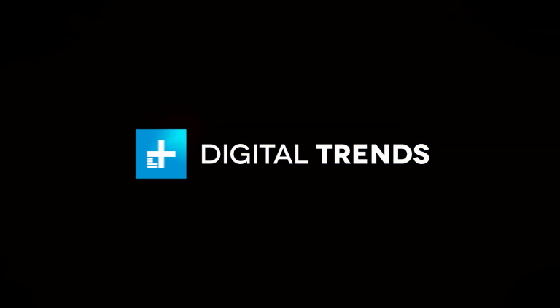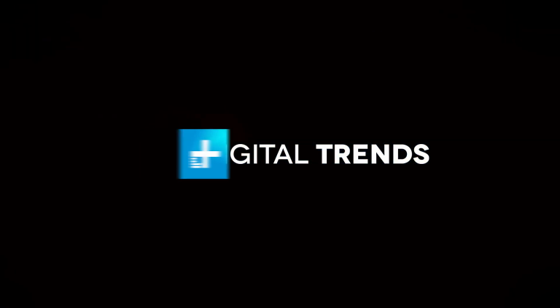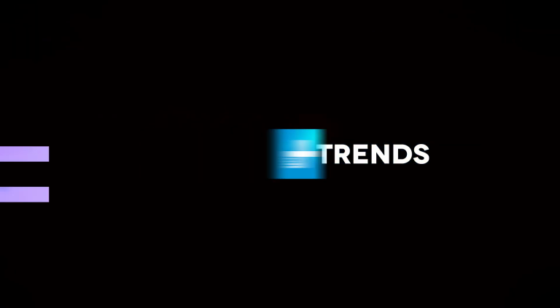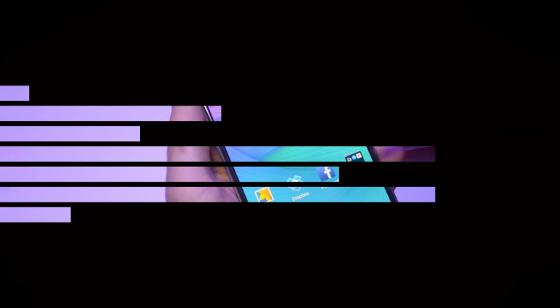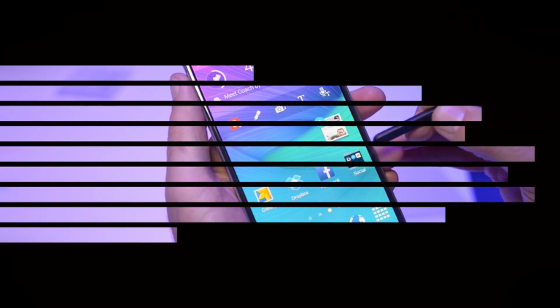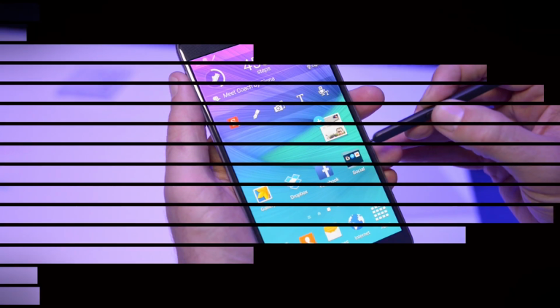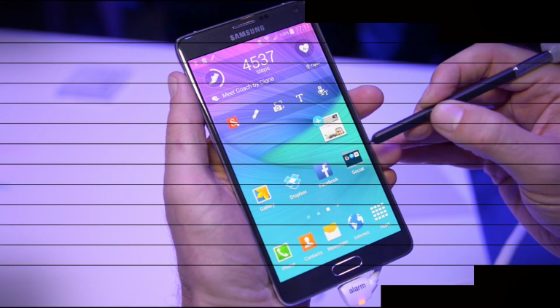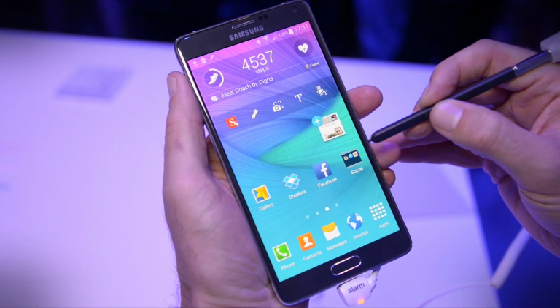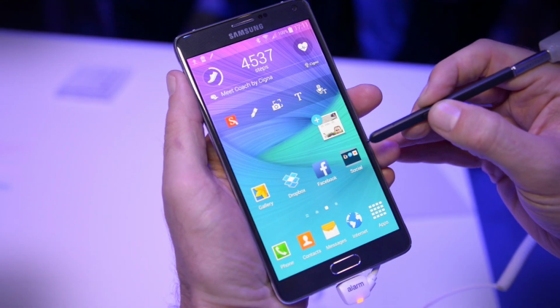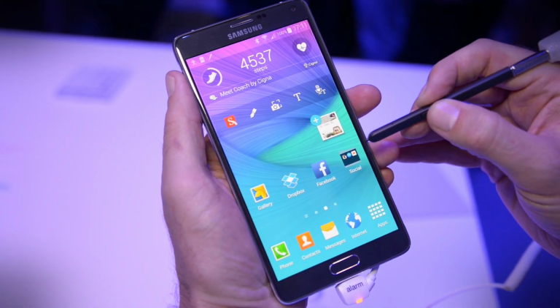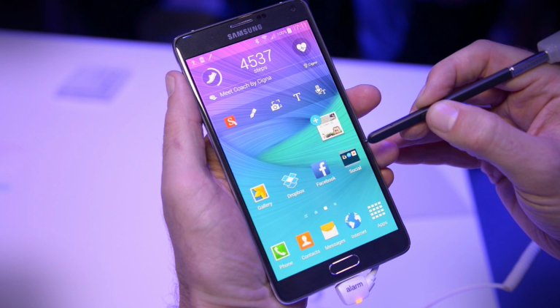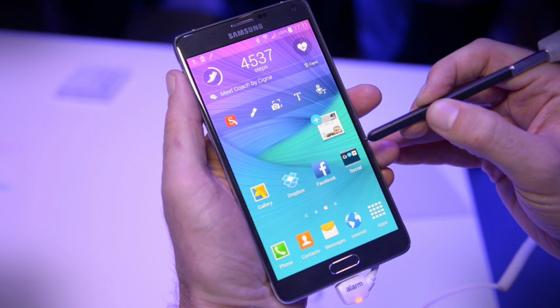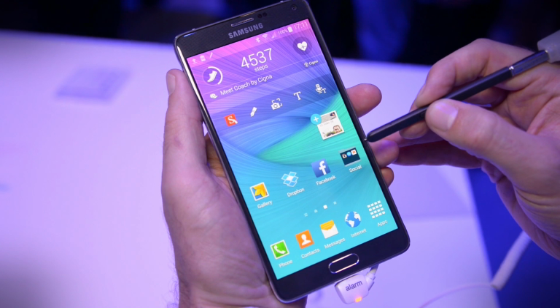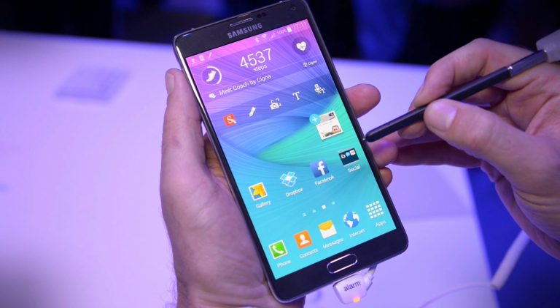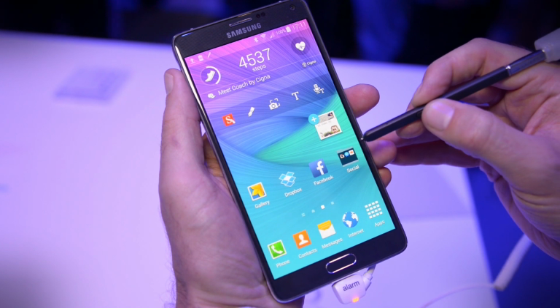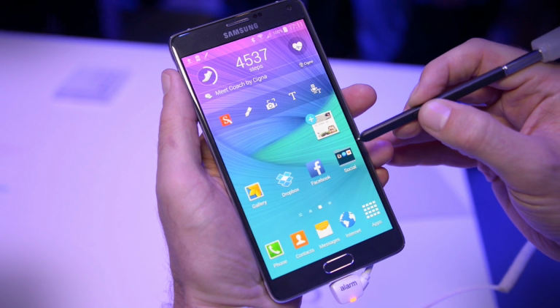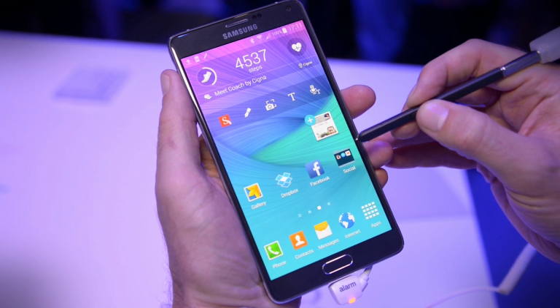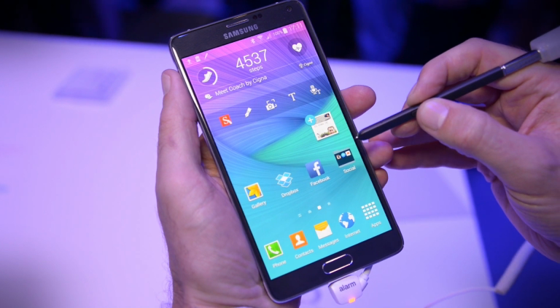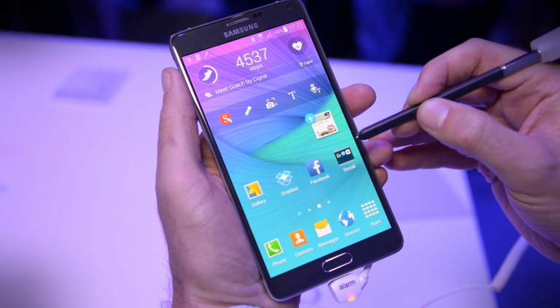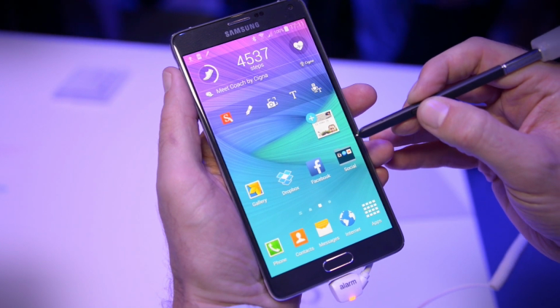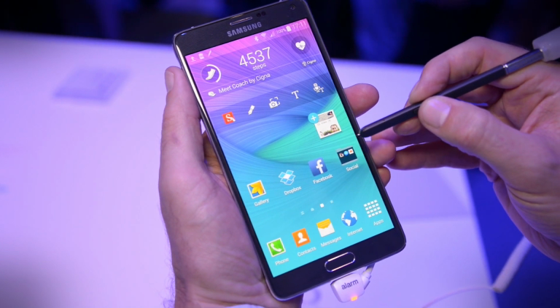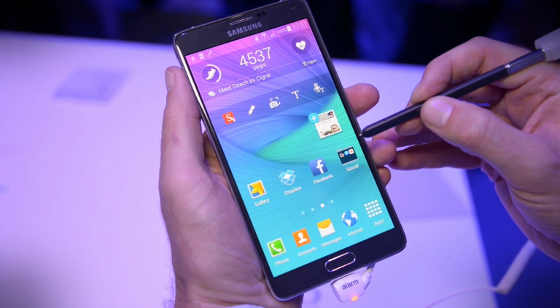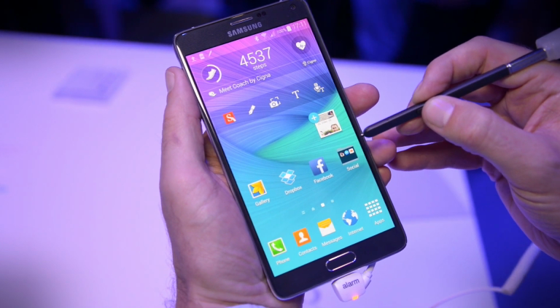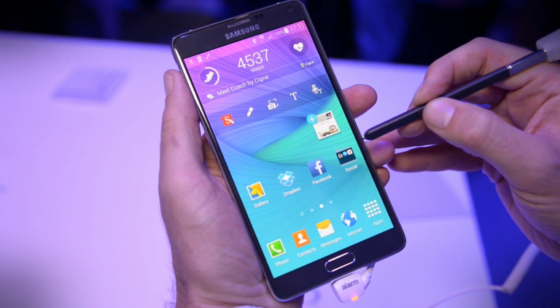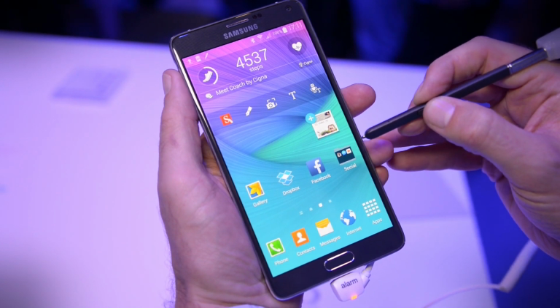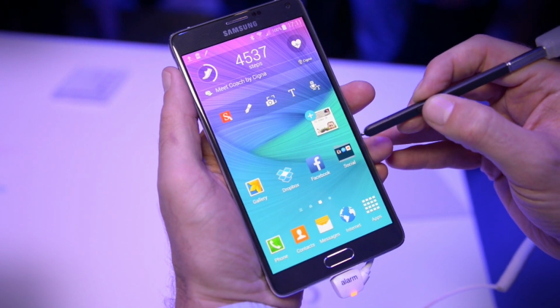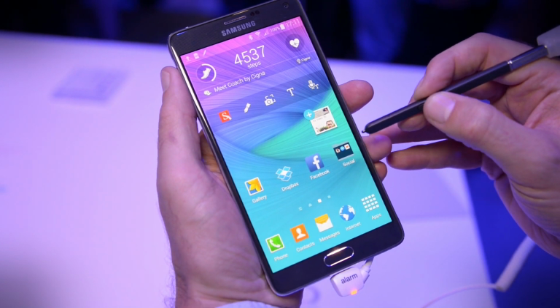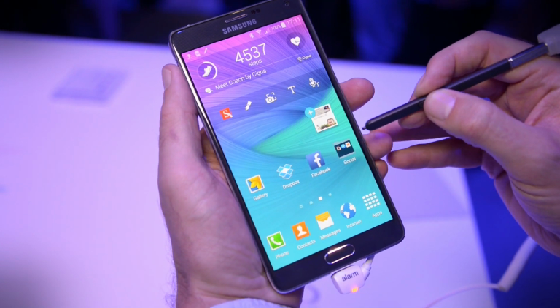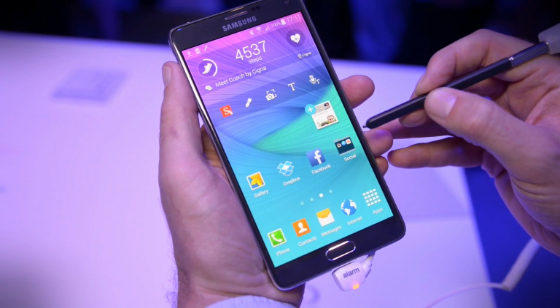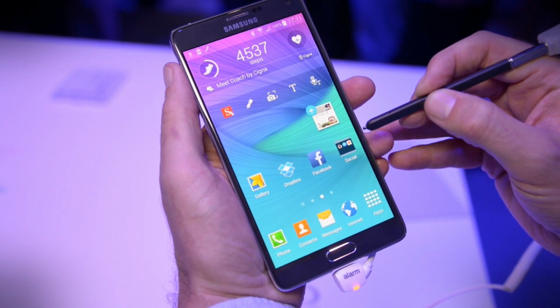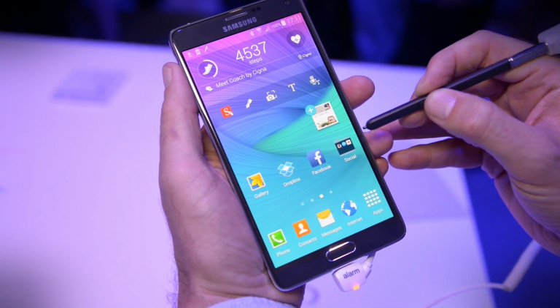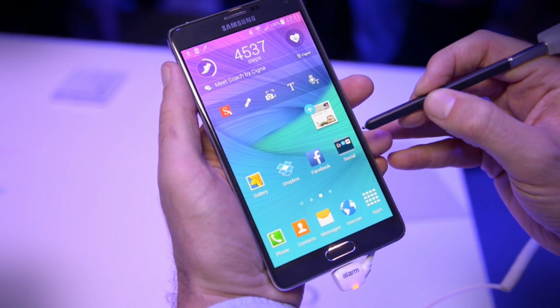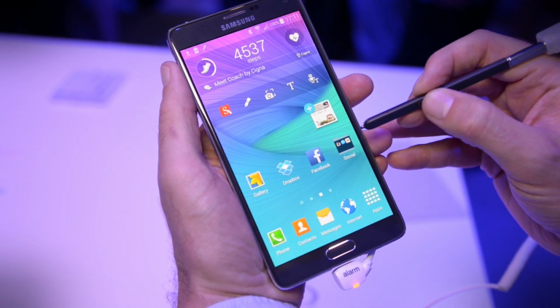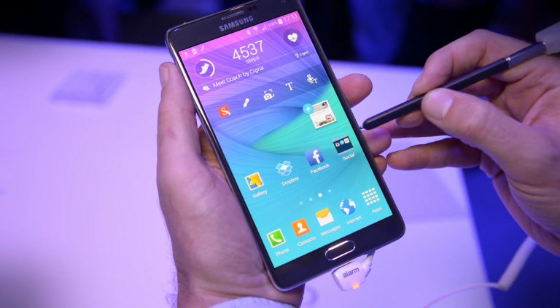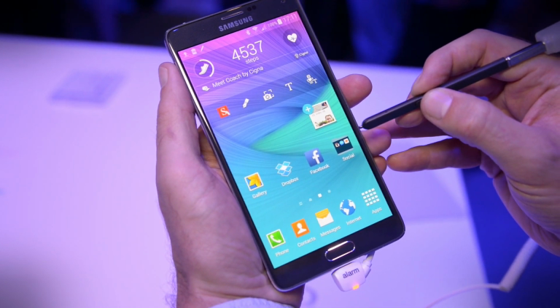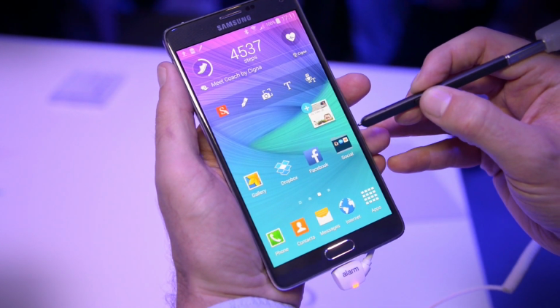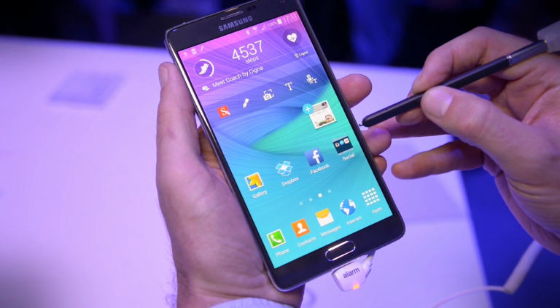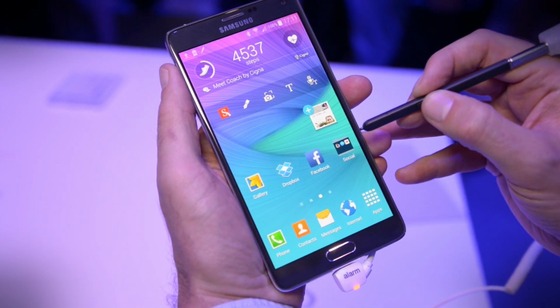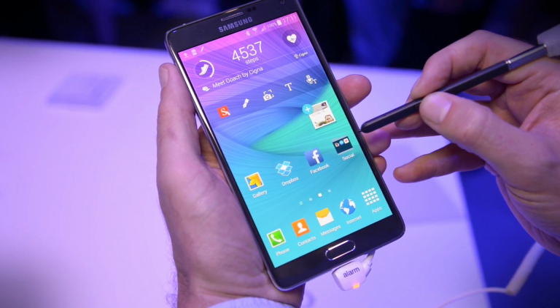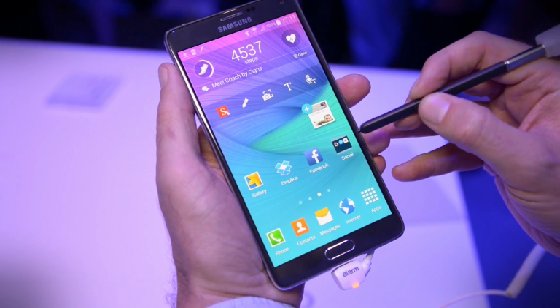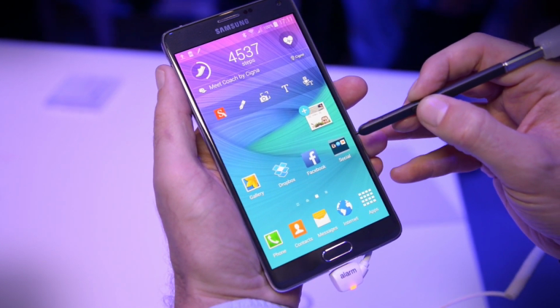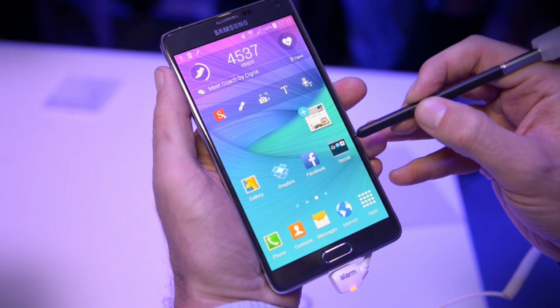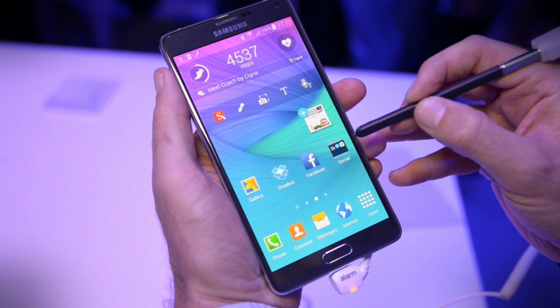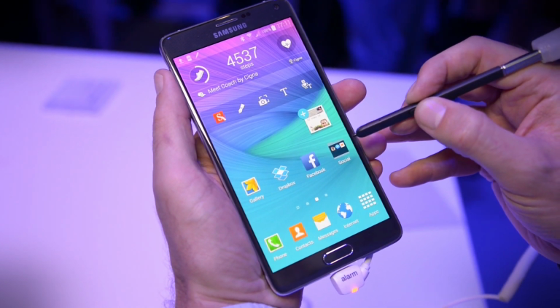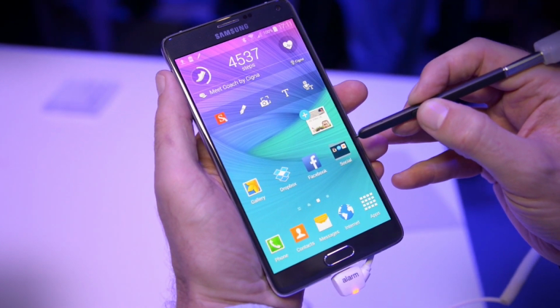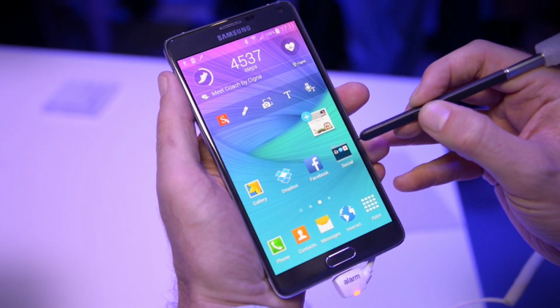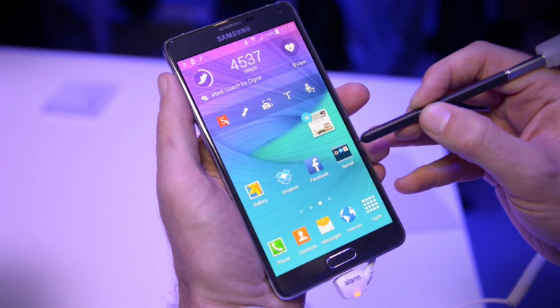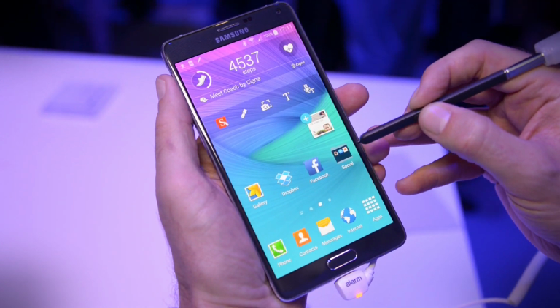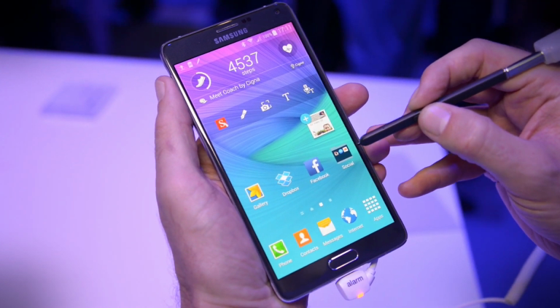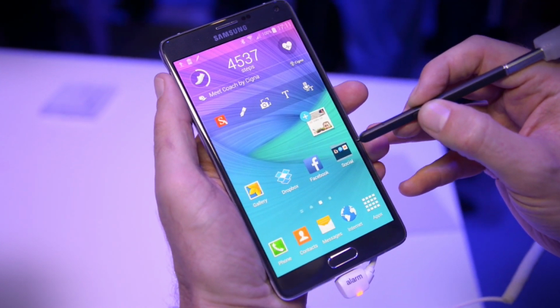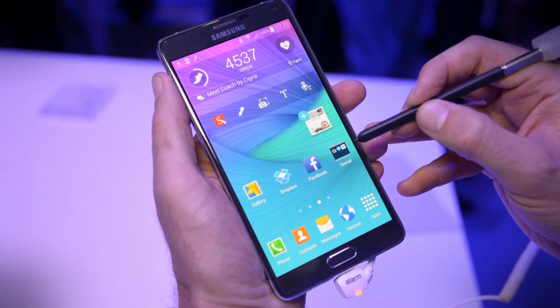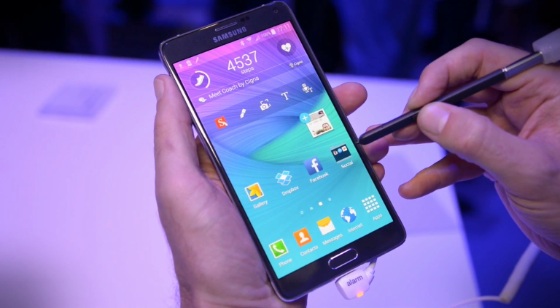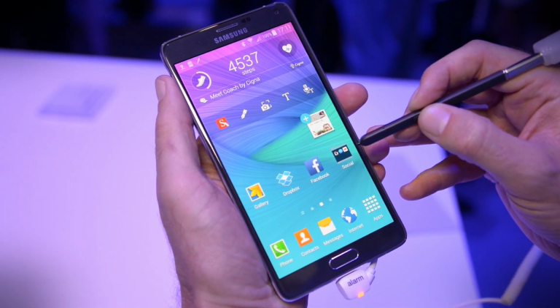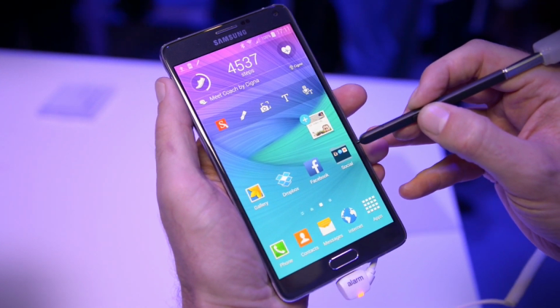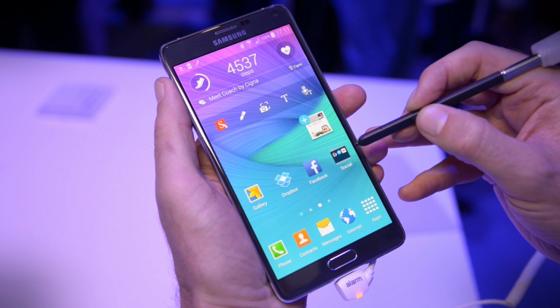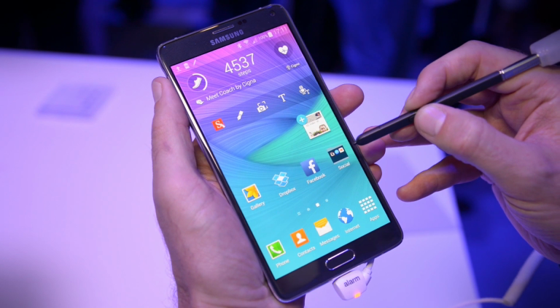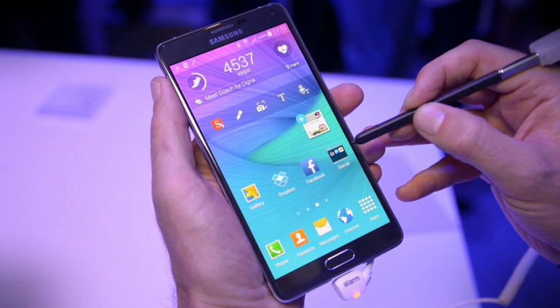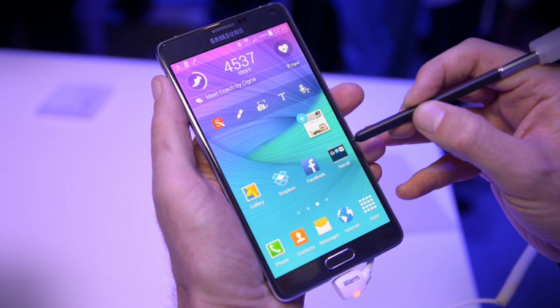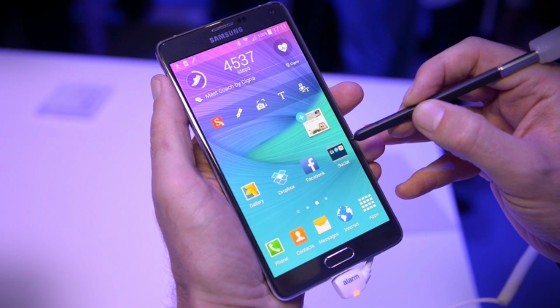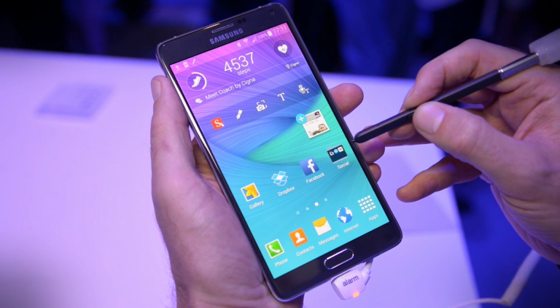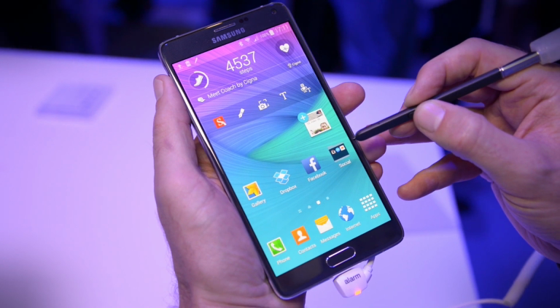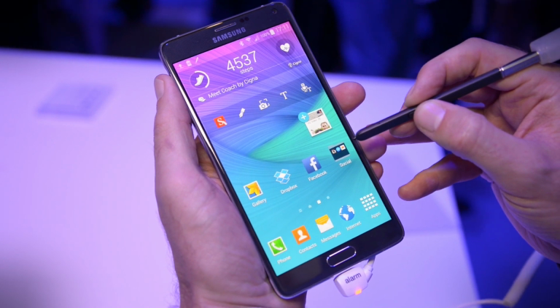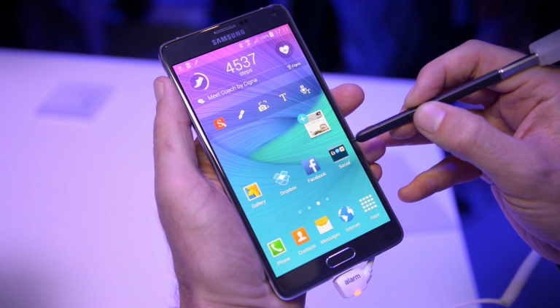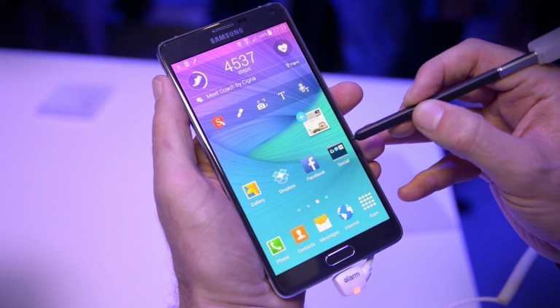Hi, this is Andy at digitaltrends.com, and this is the brand new Galaxy Note 4, introduced today from Samsung.